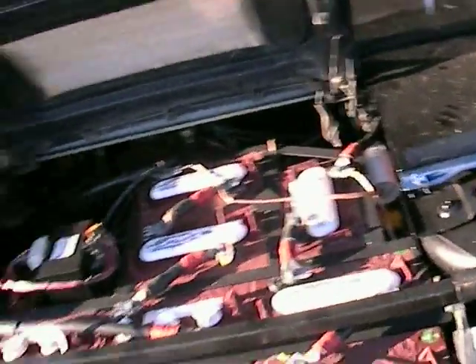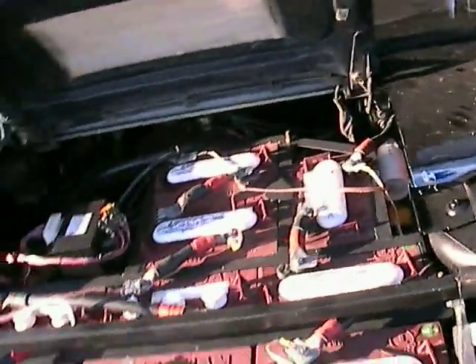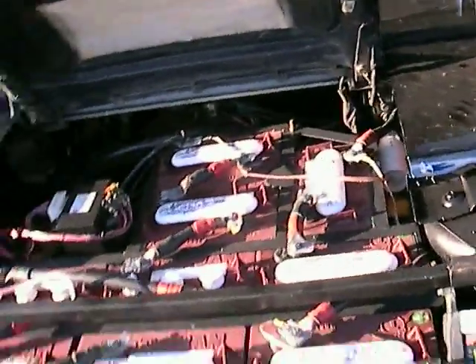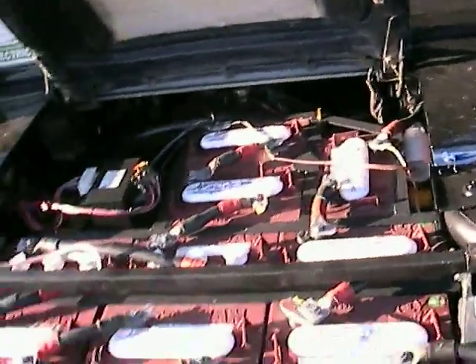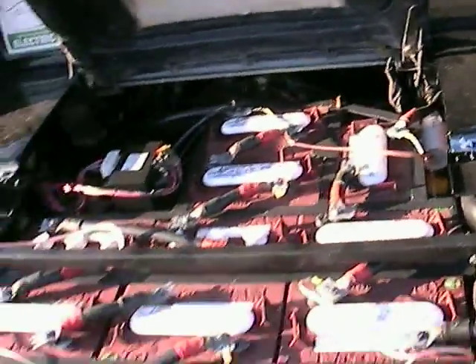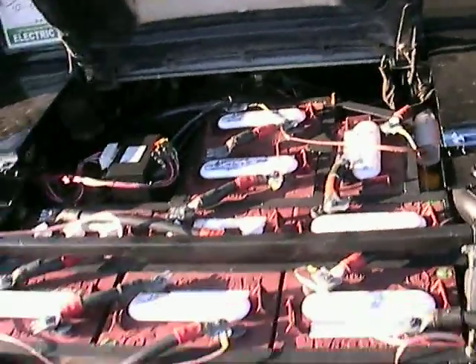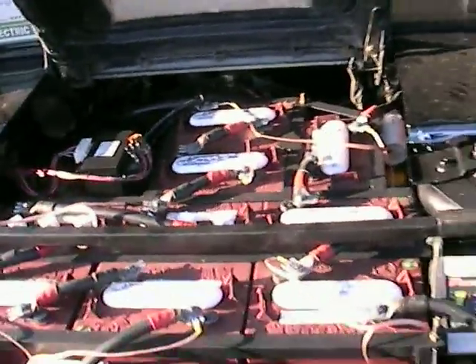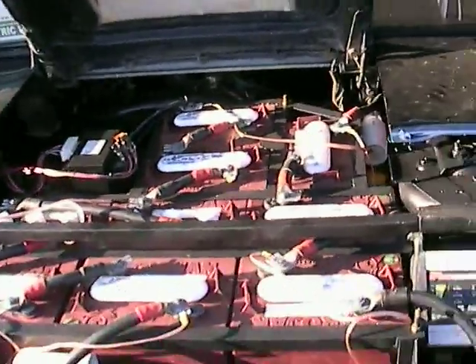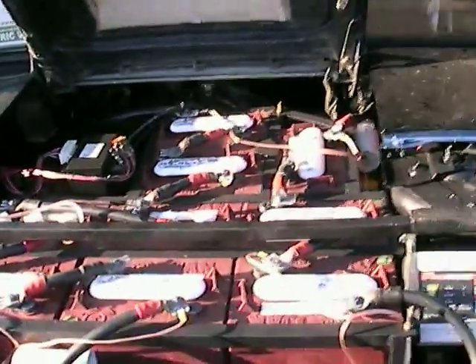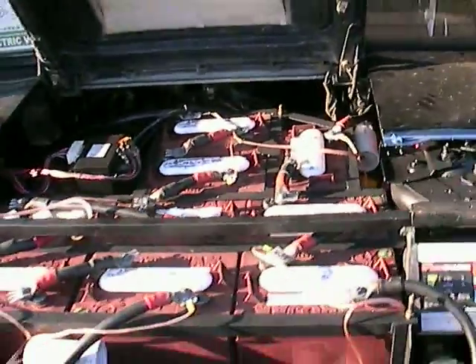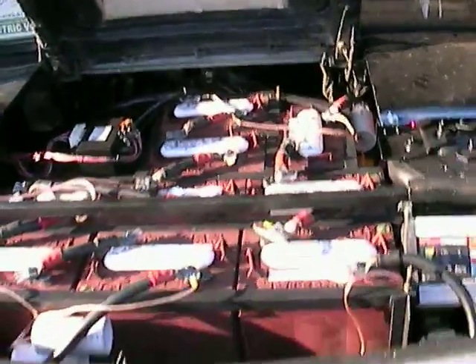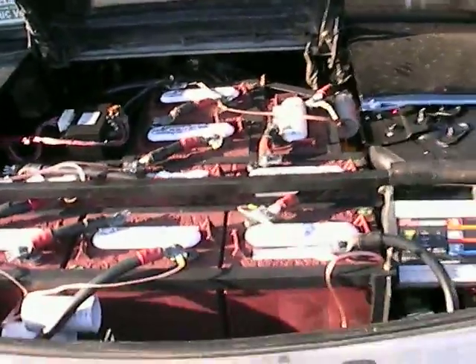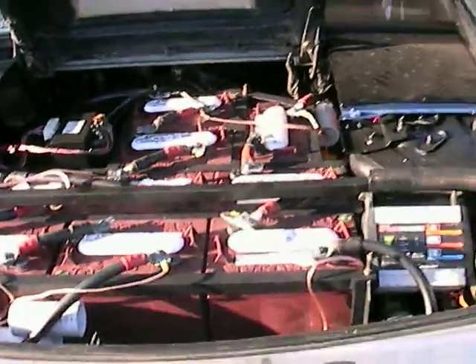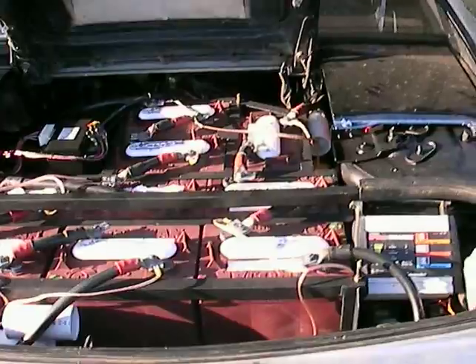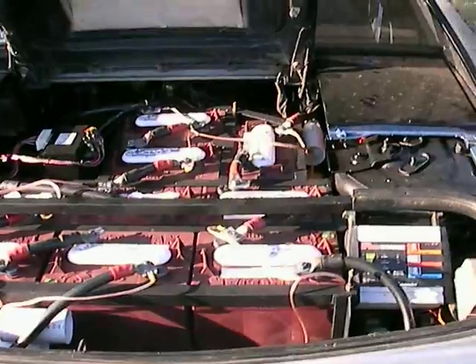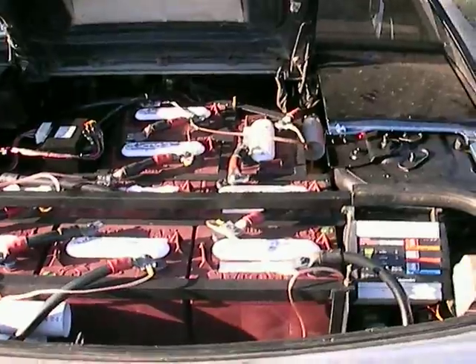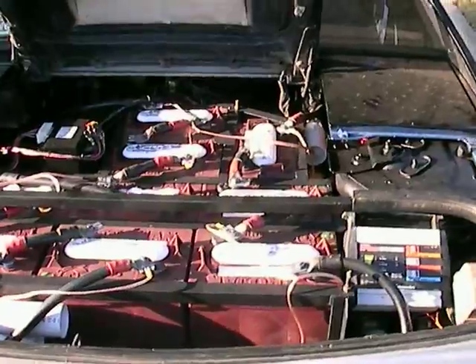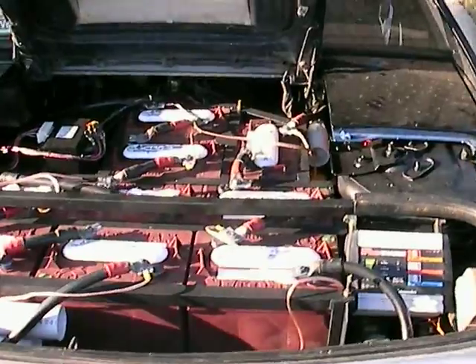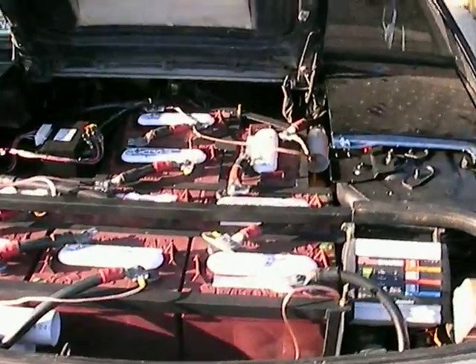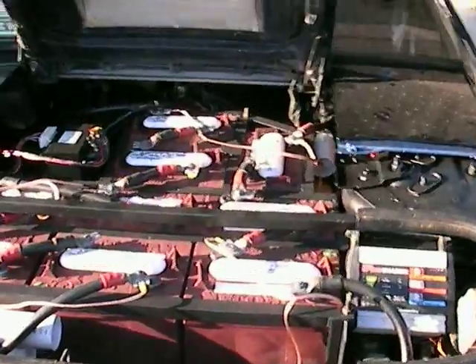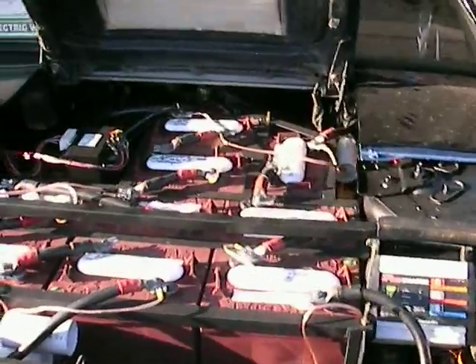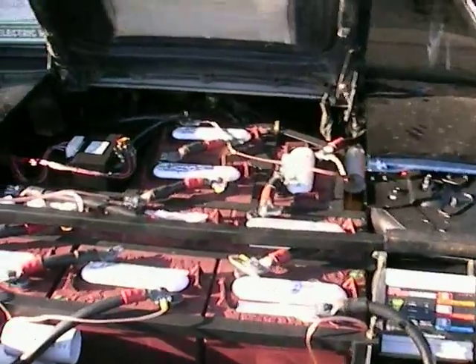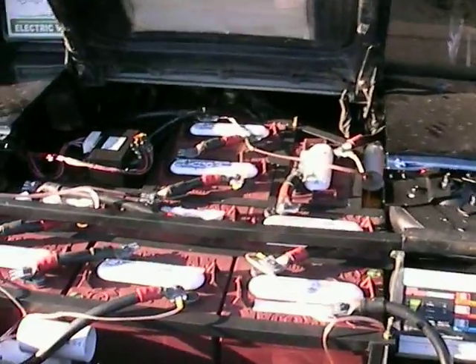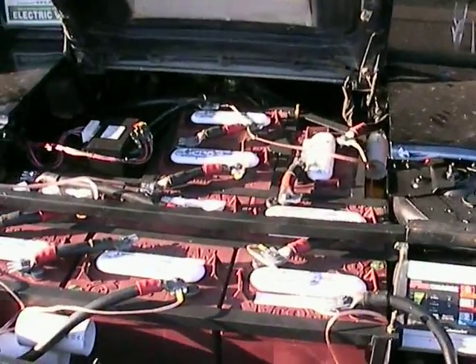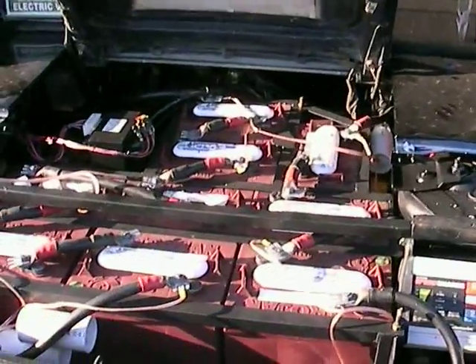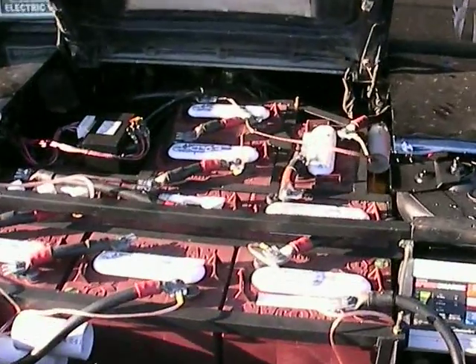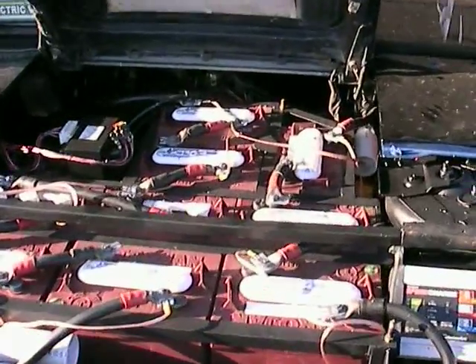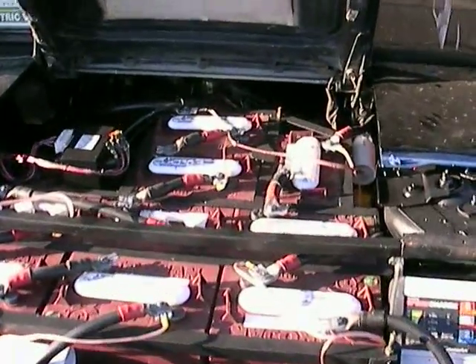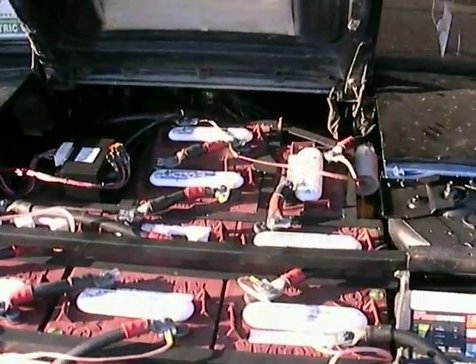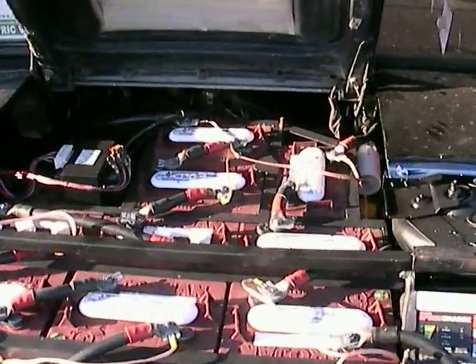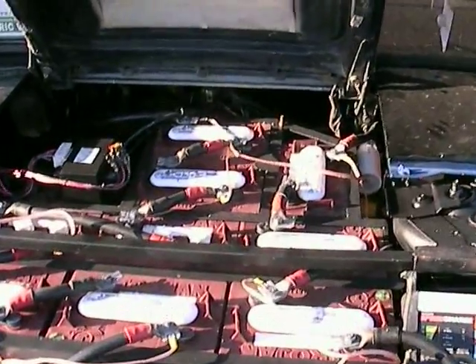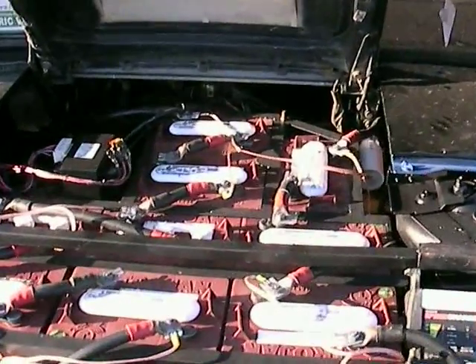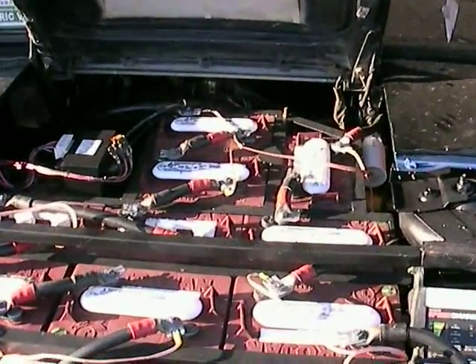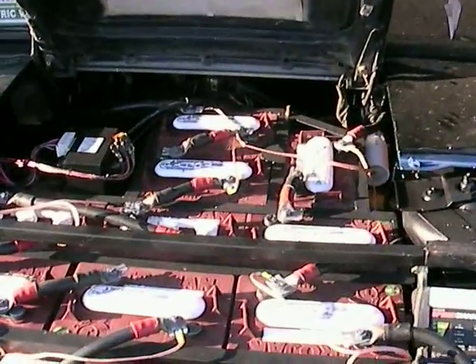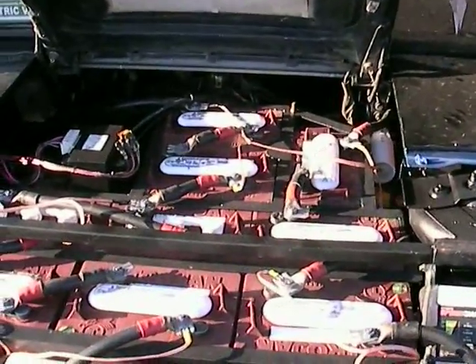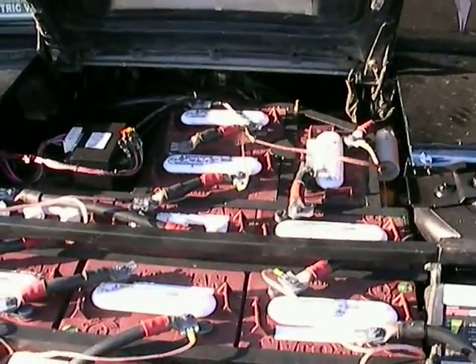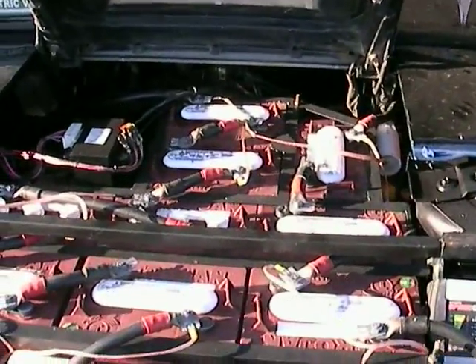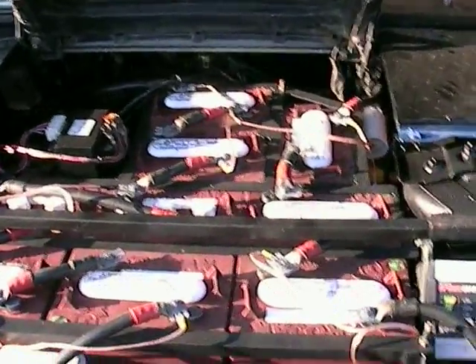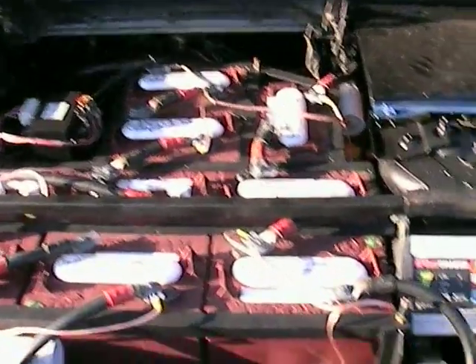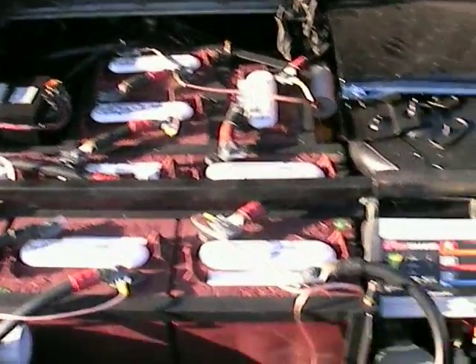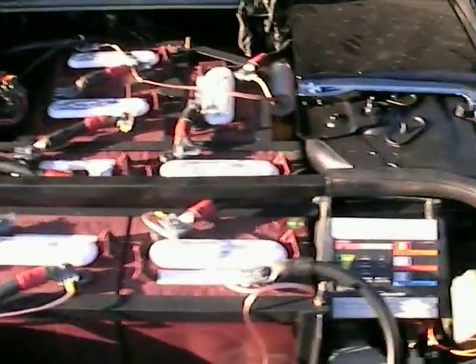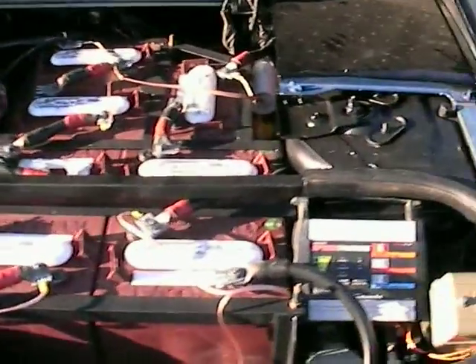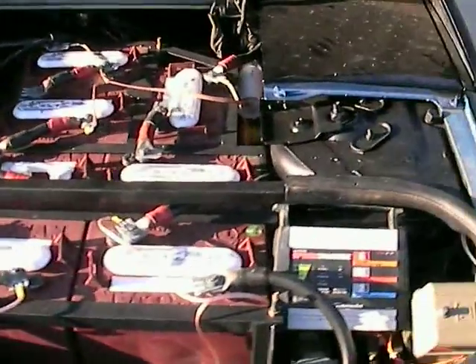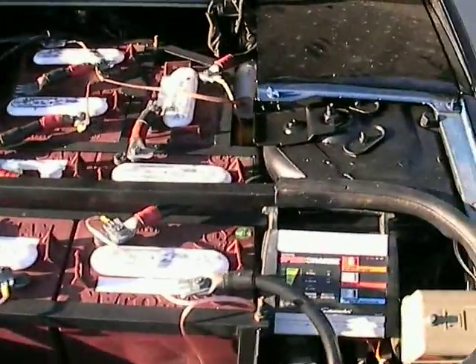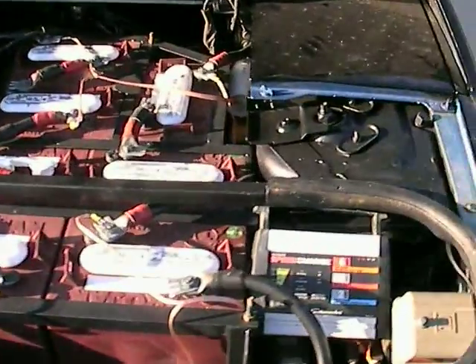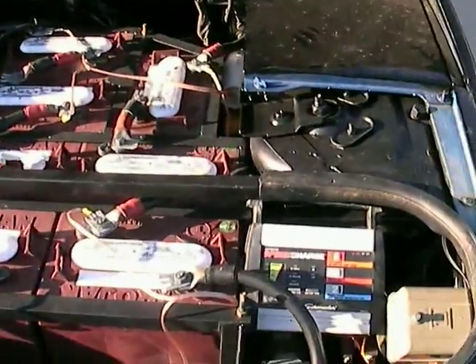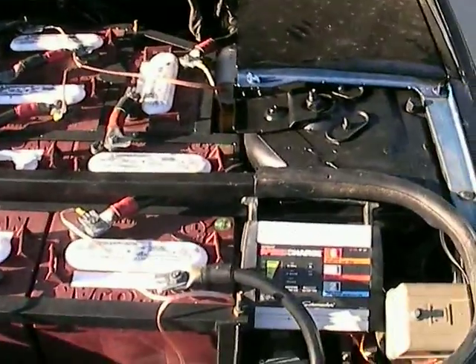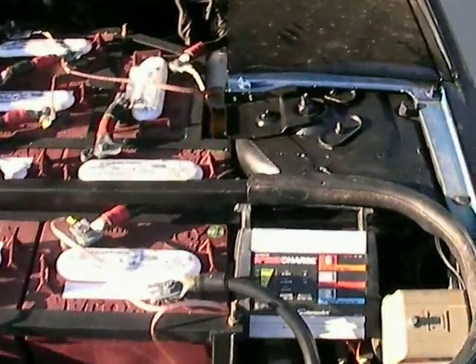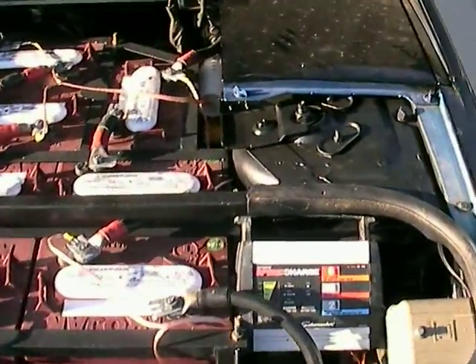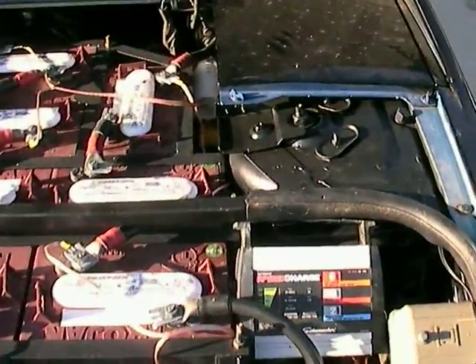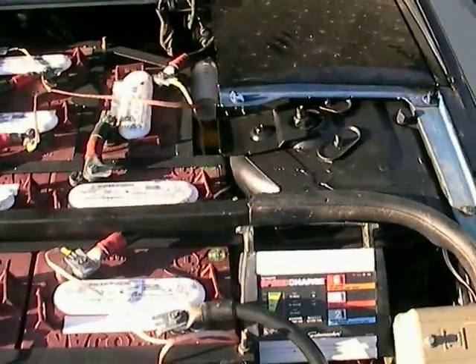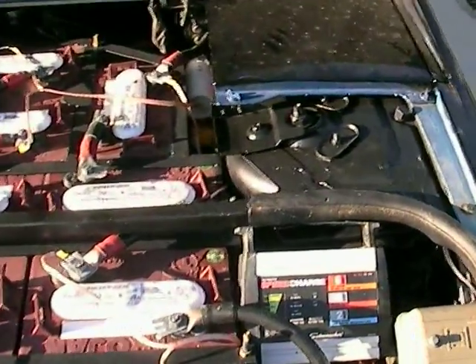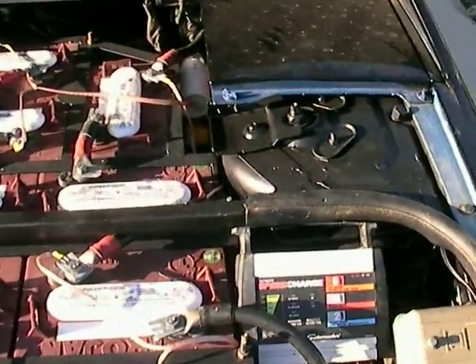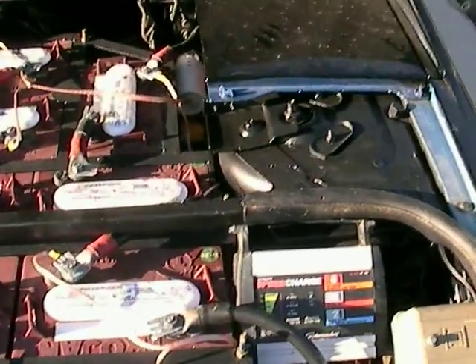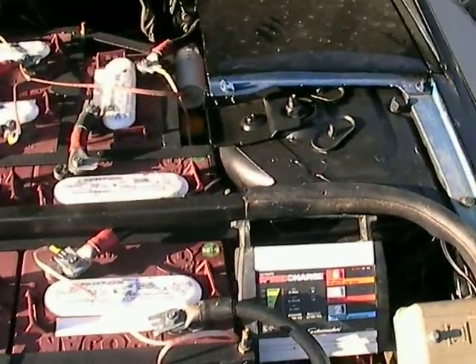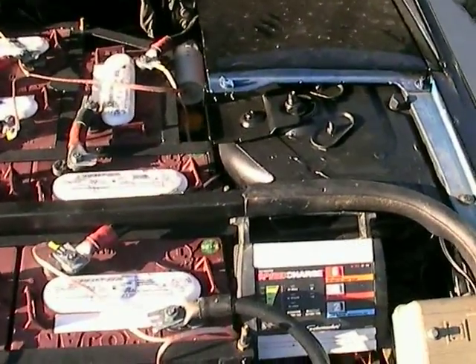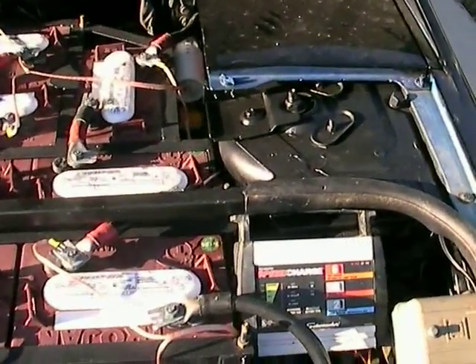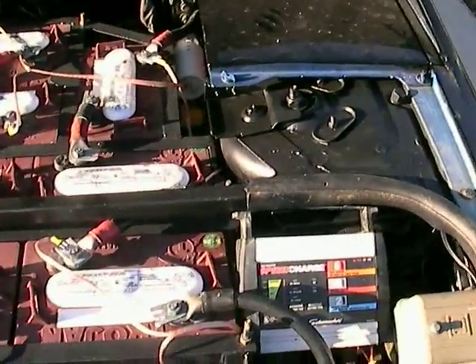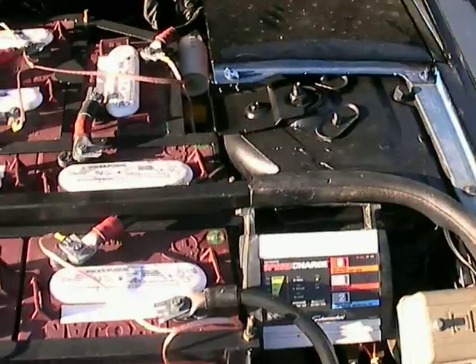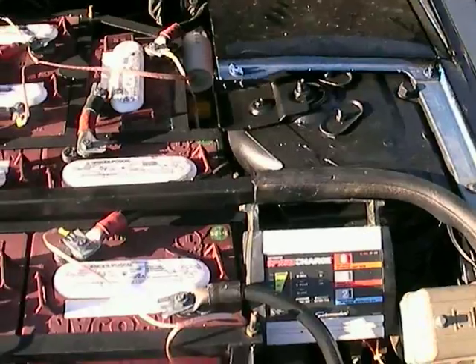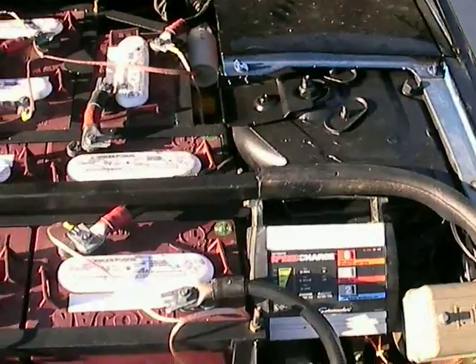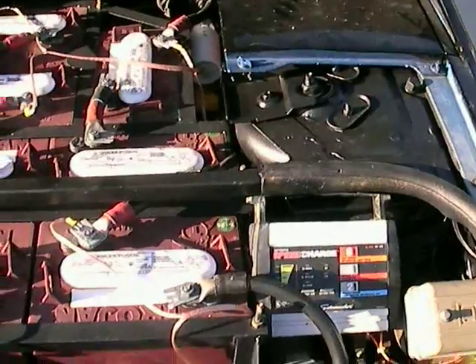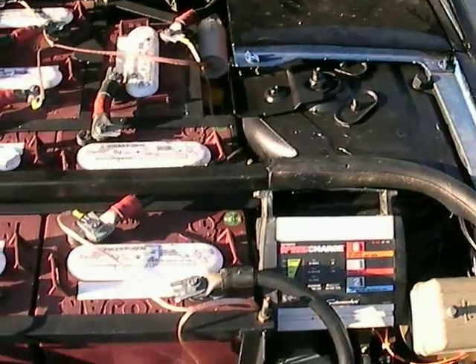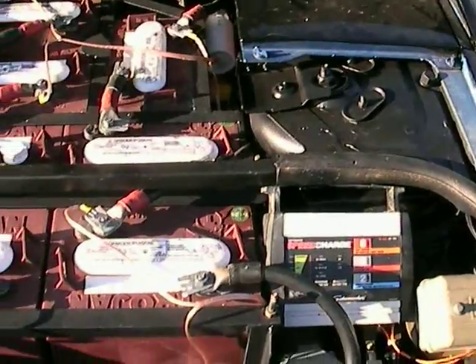I haven't actually physically washed the outside yet, so it's a little dirty on the outside, but inside is really clean.